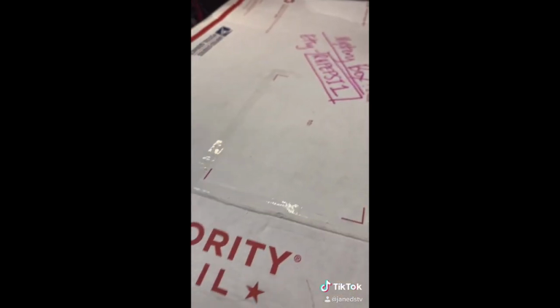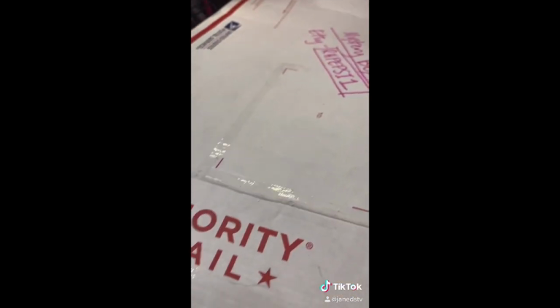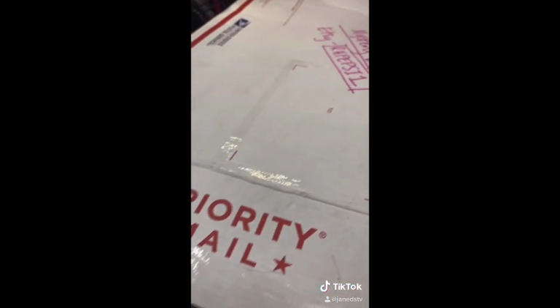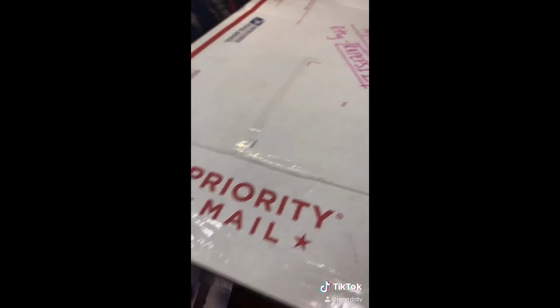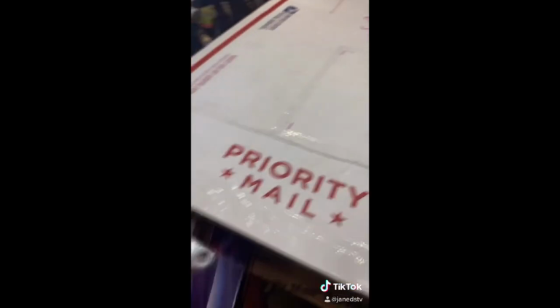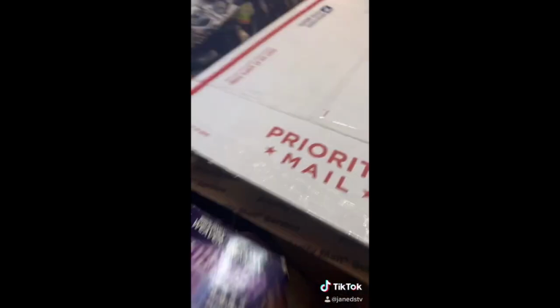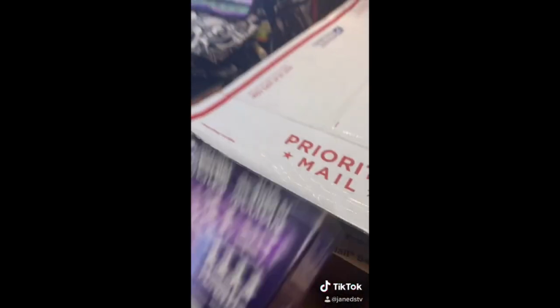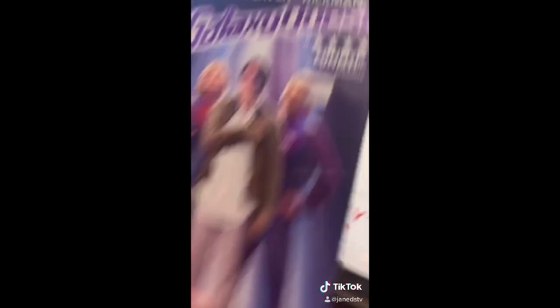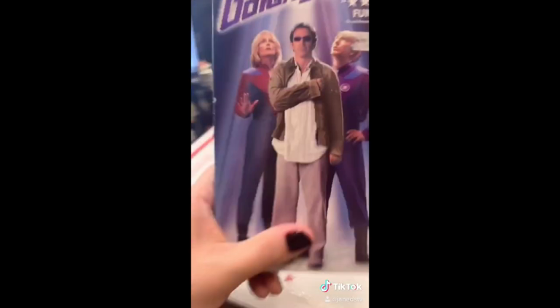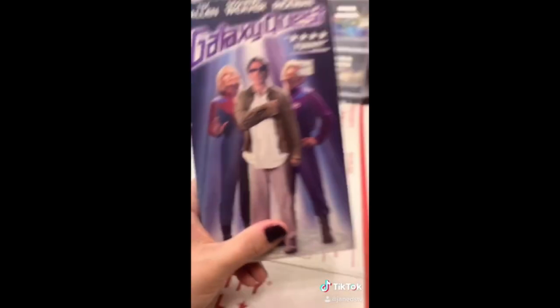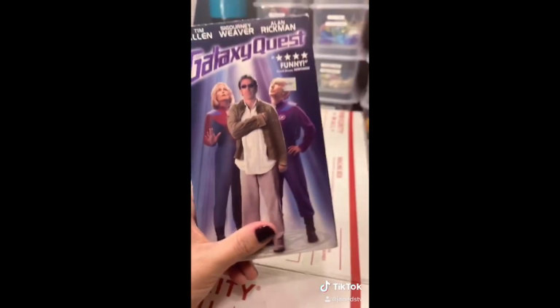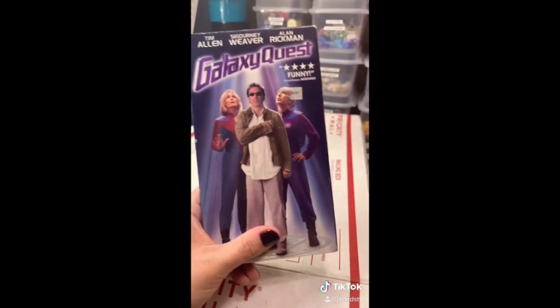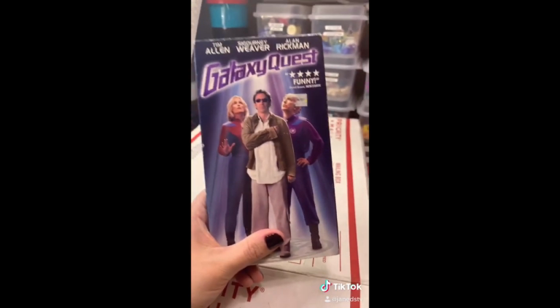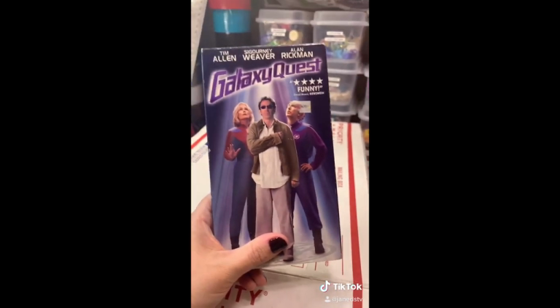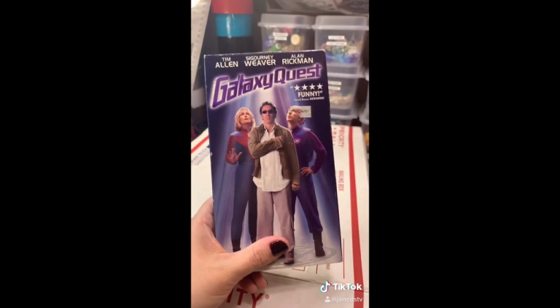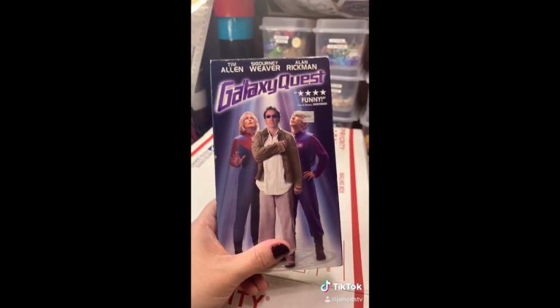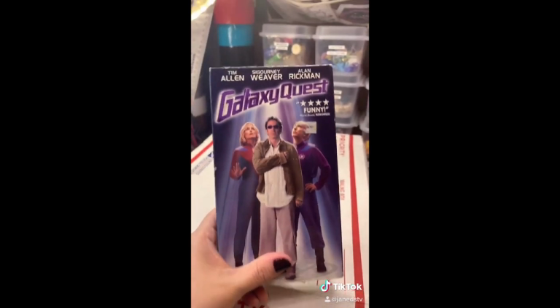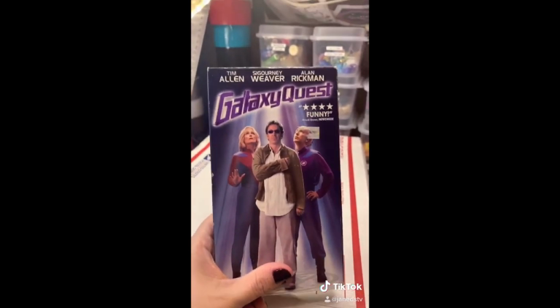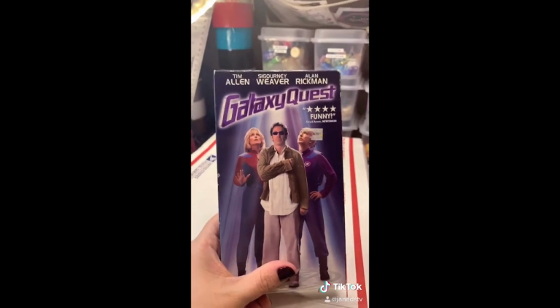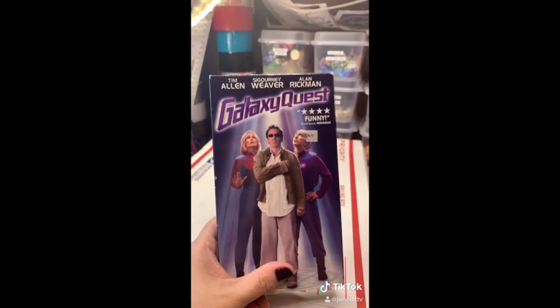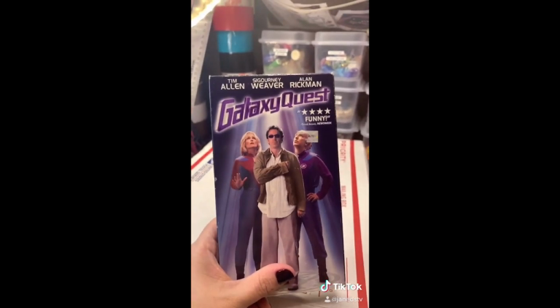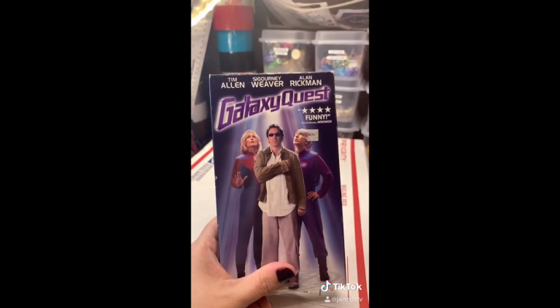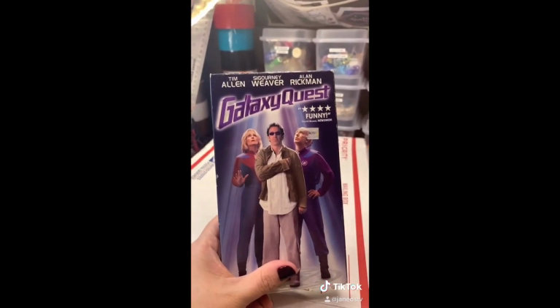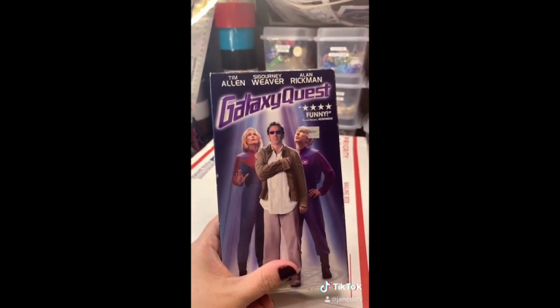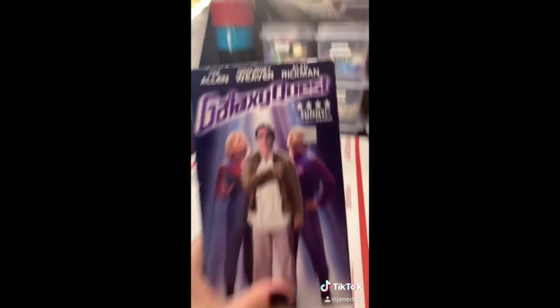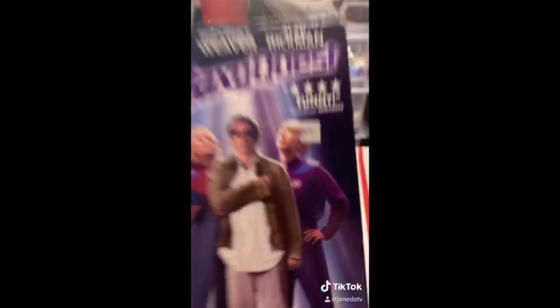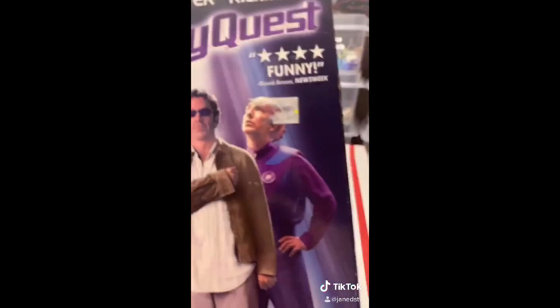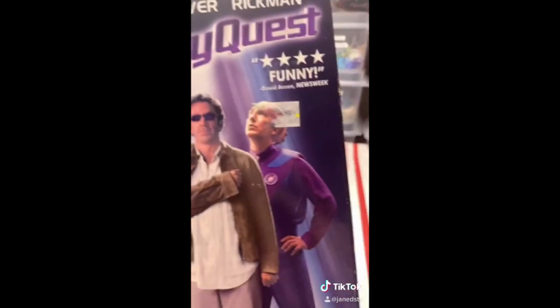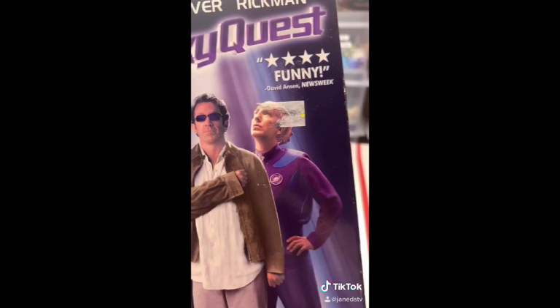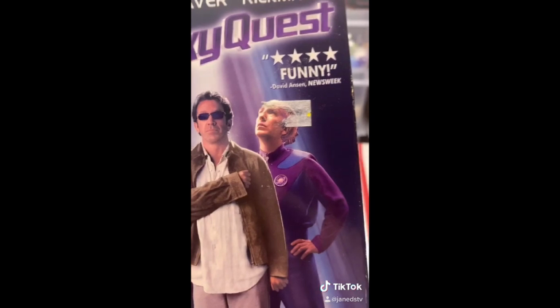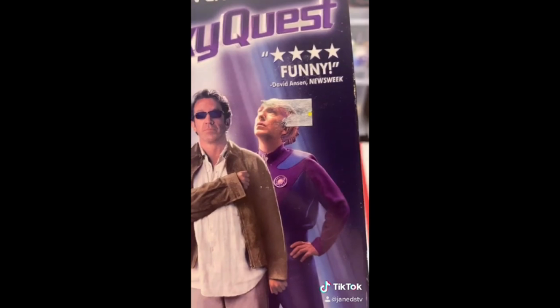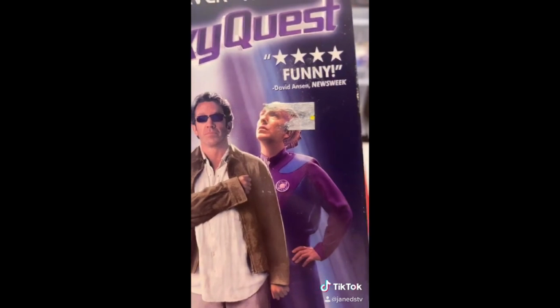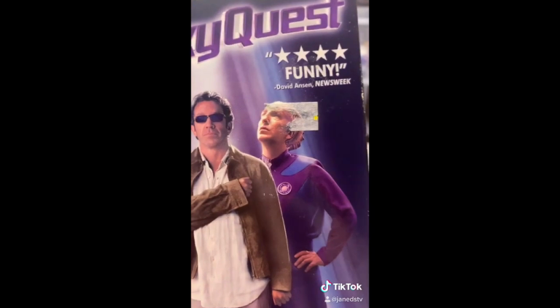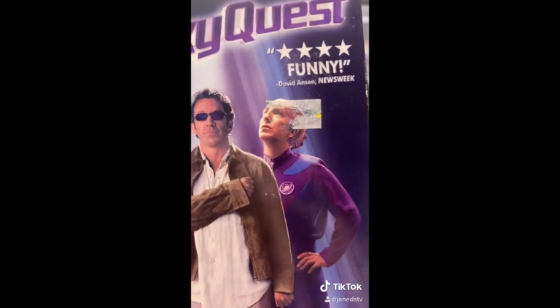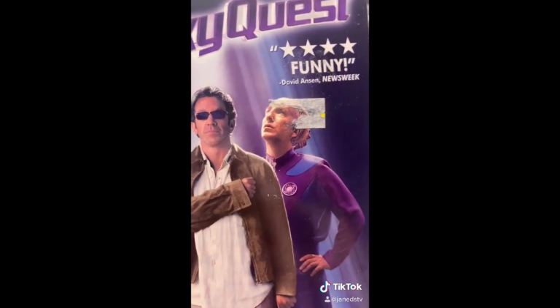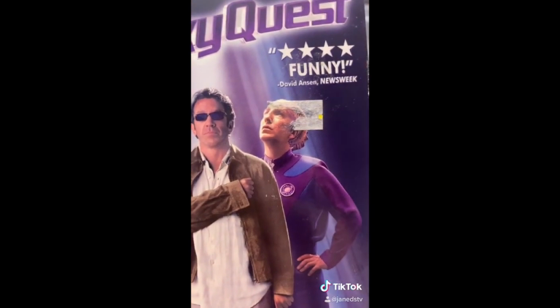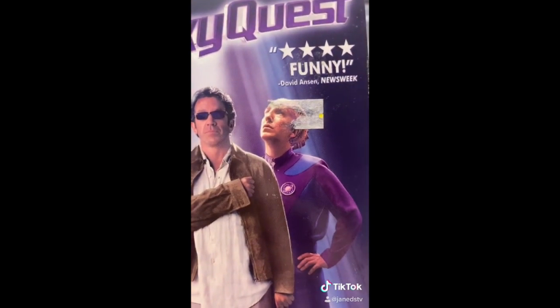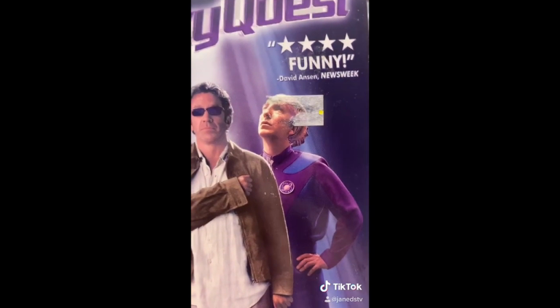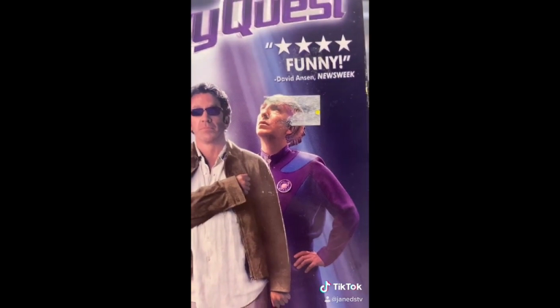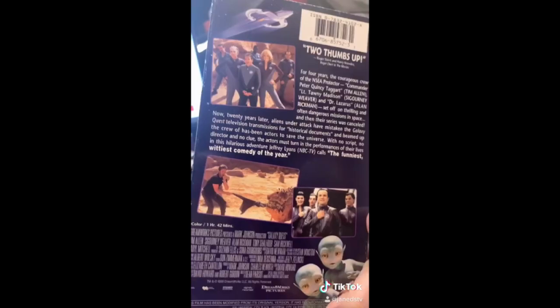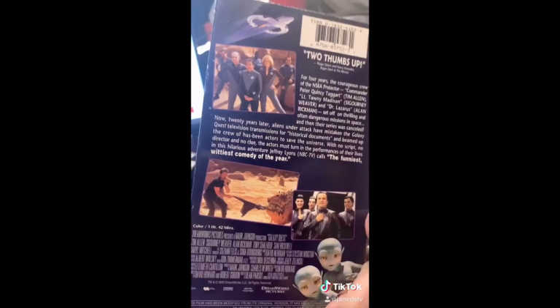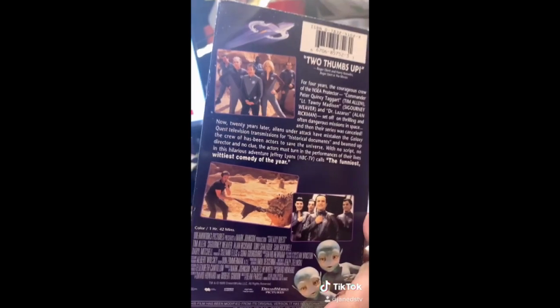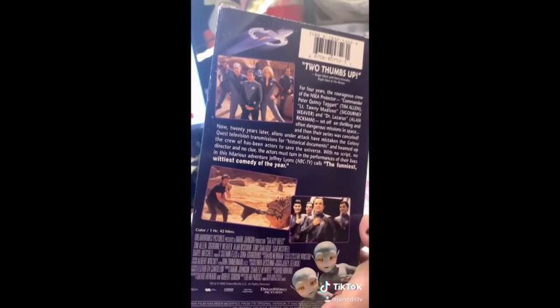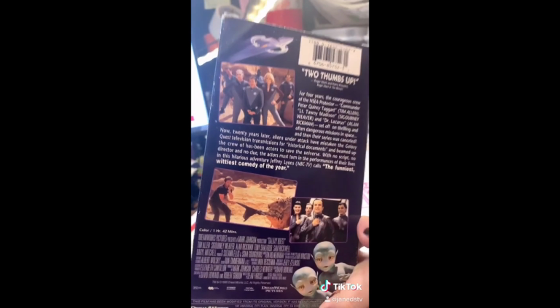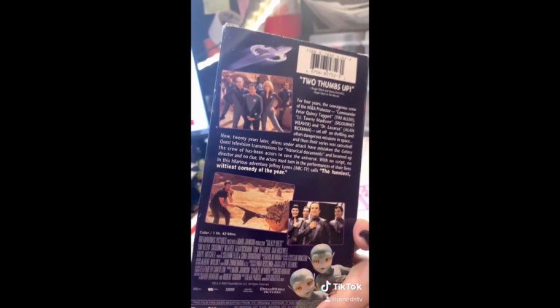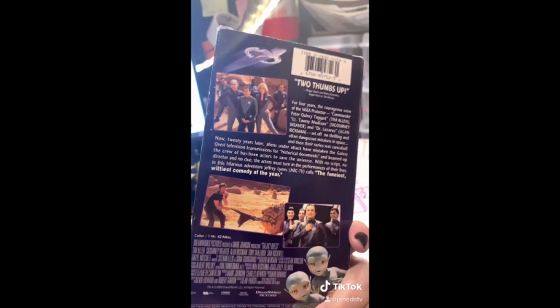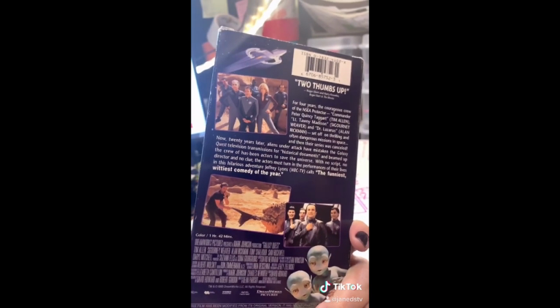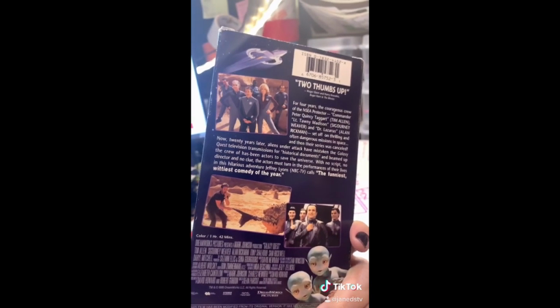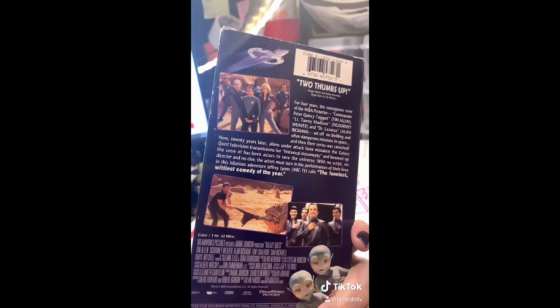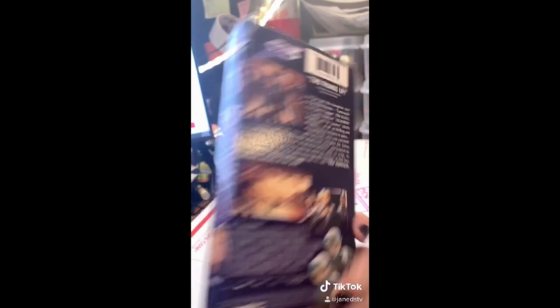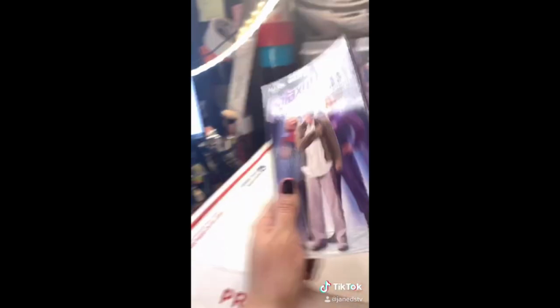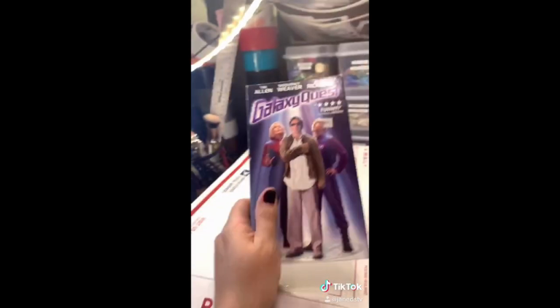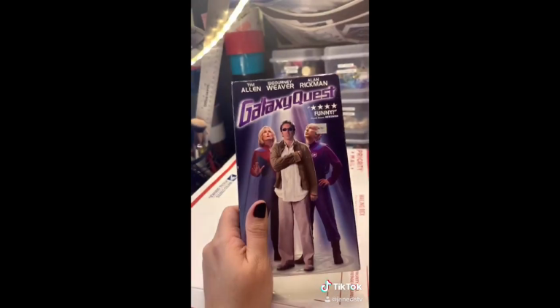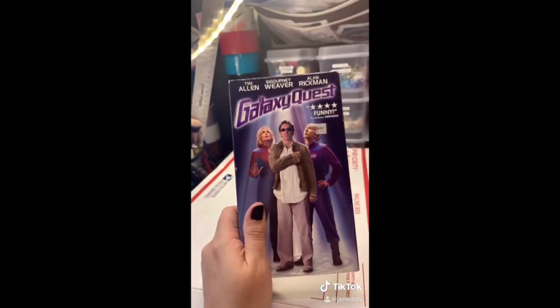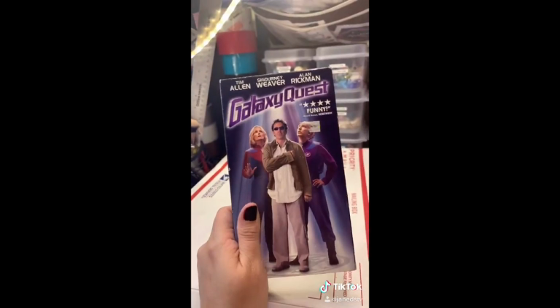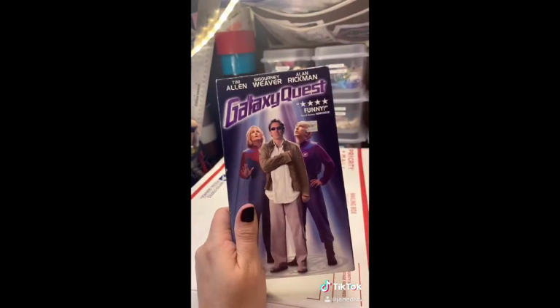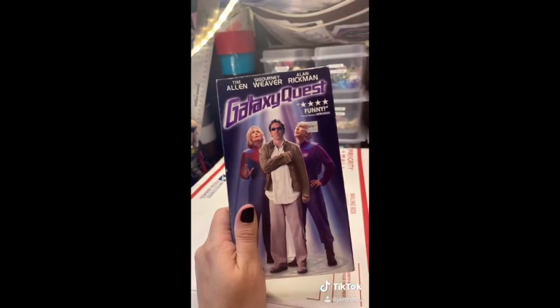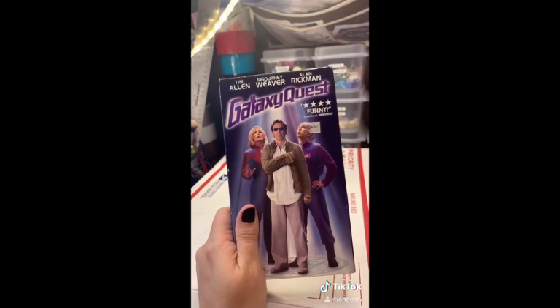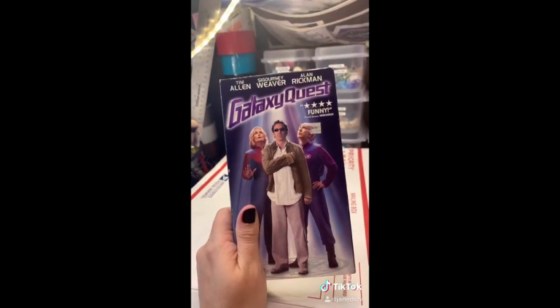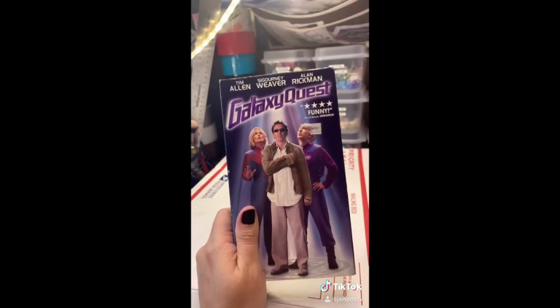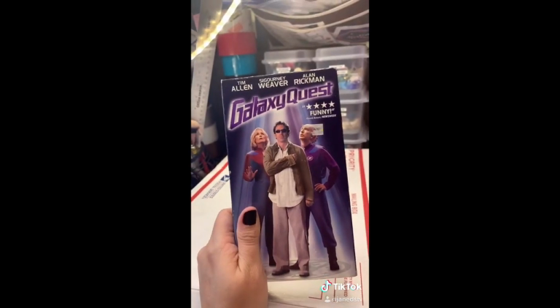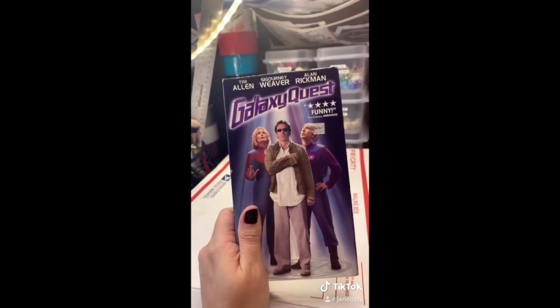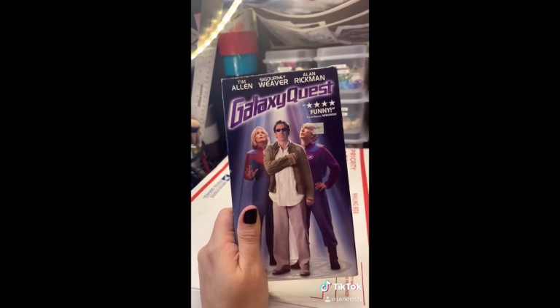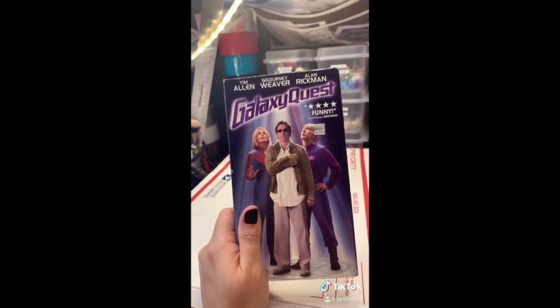And Galaxy Quest with Alan Rickman. Okay, this is a funny movie. I need to watch it again.